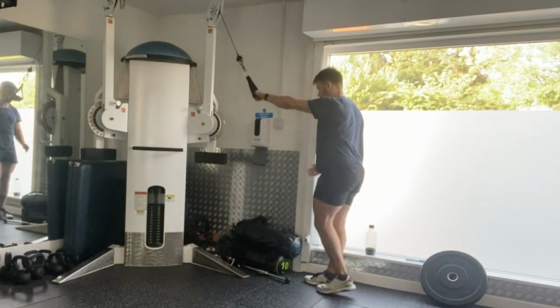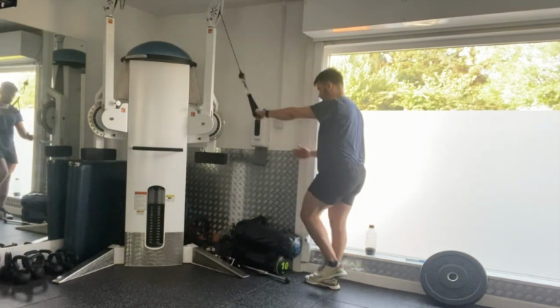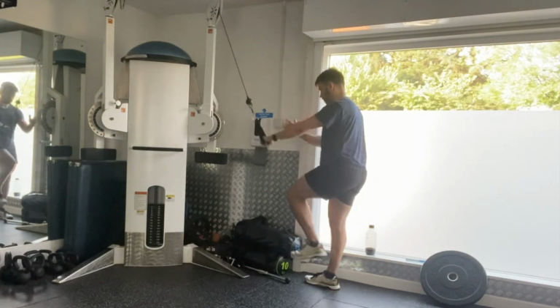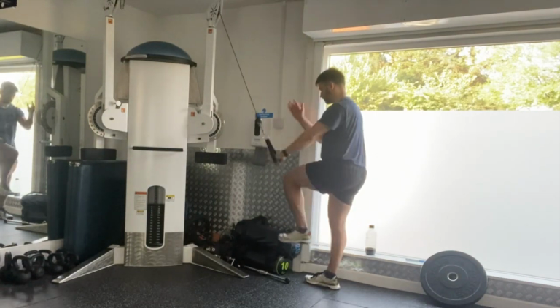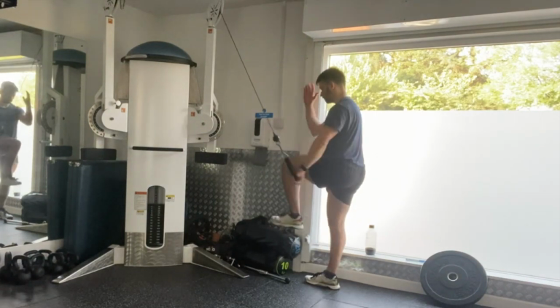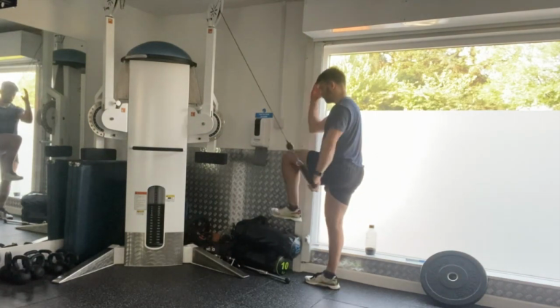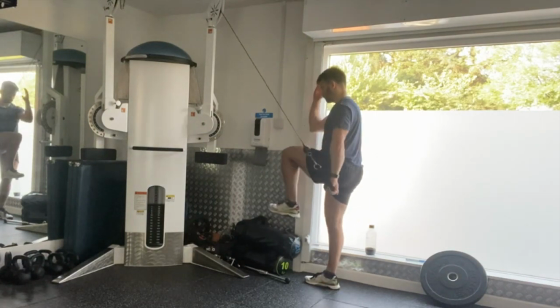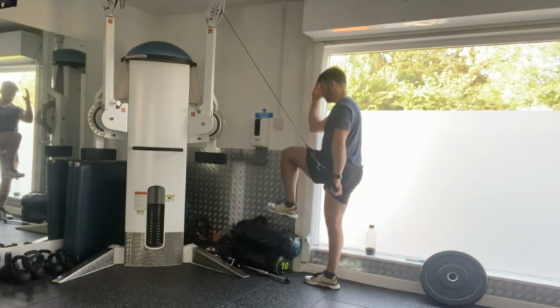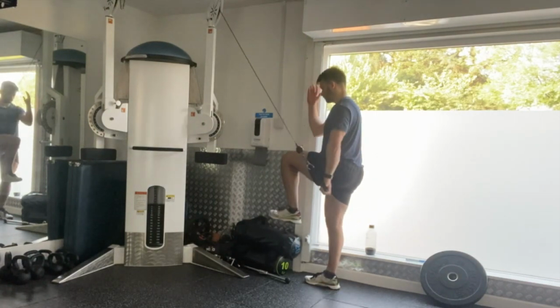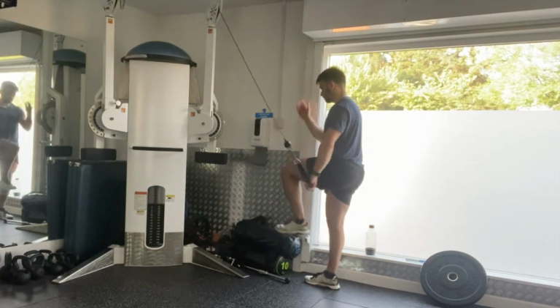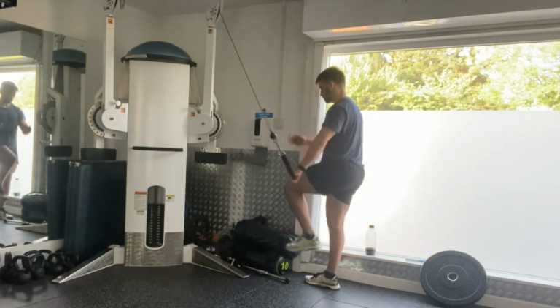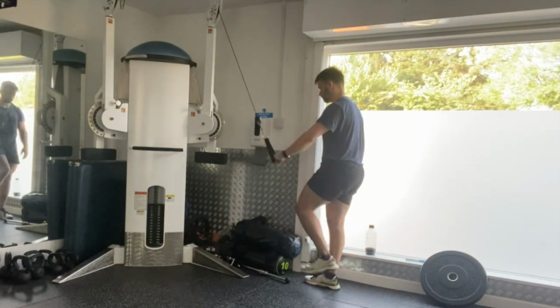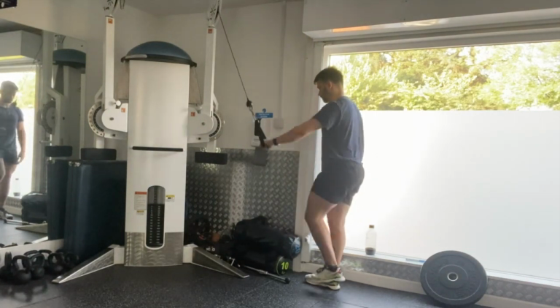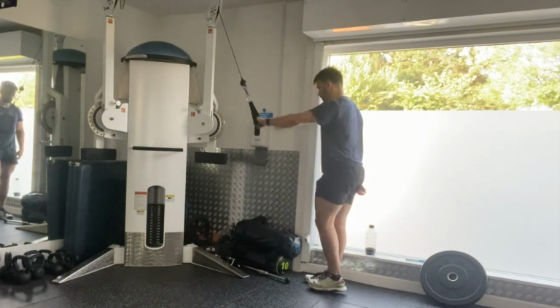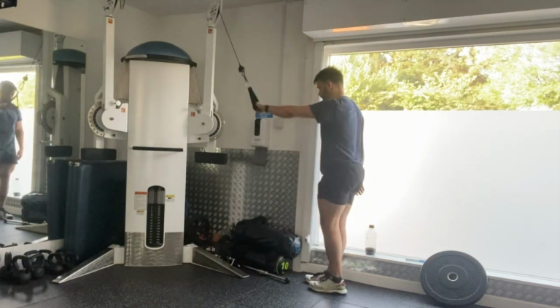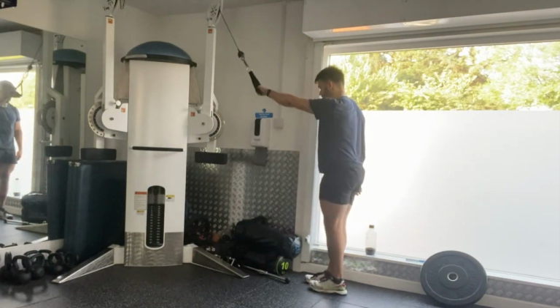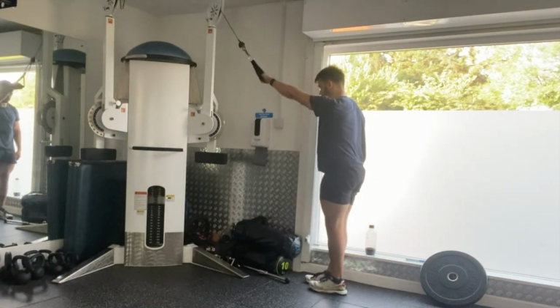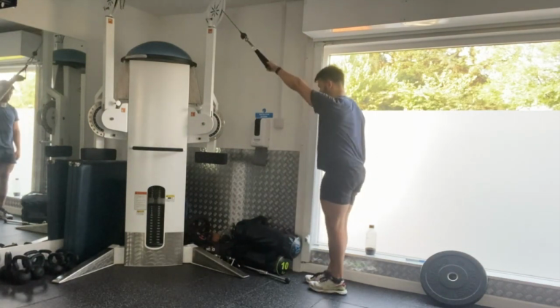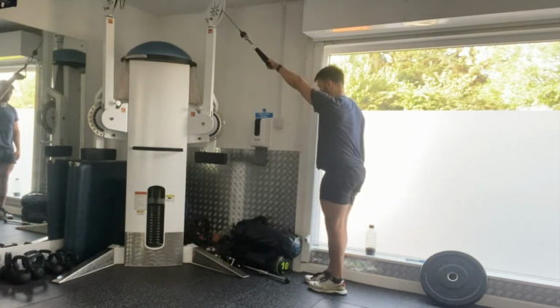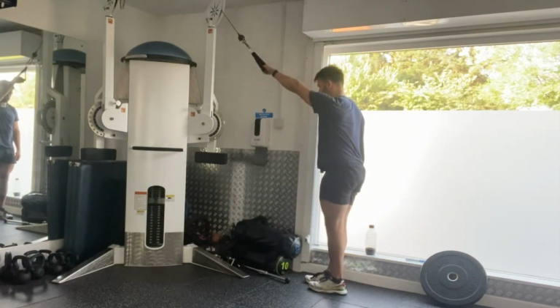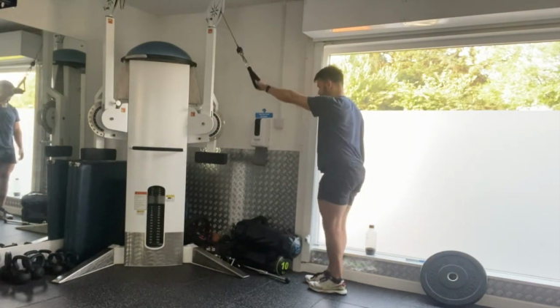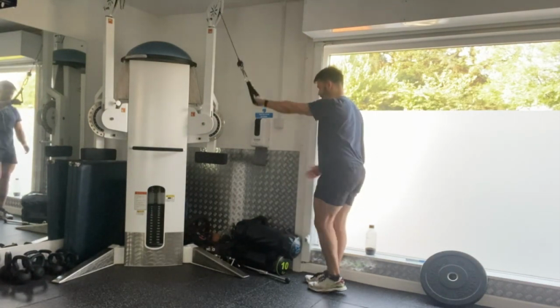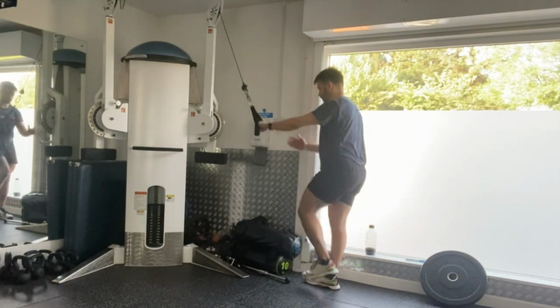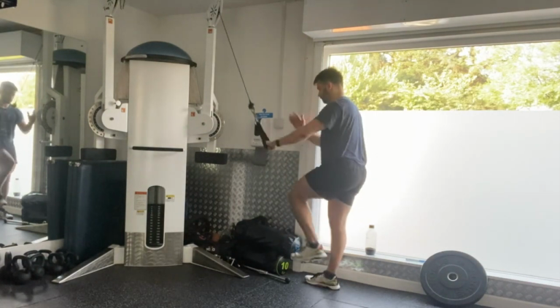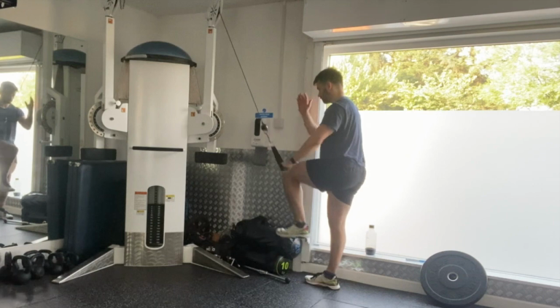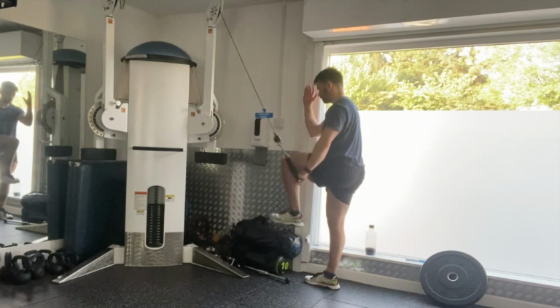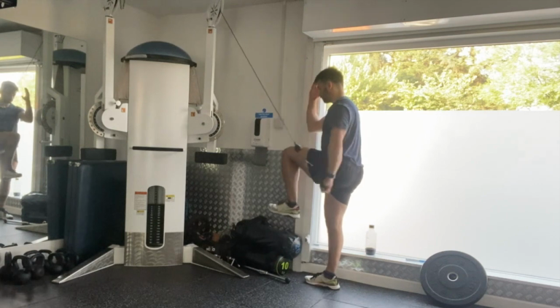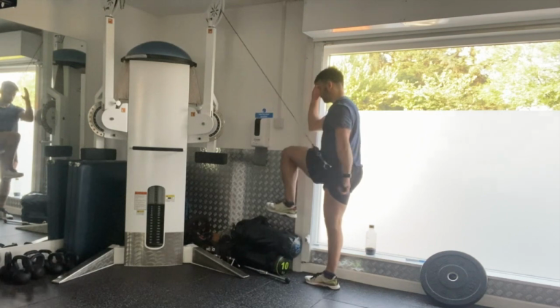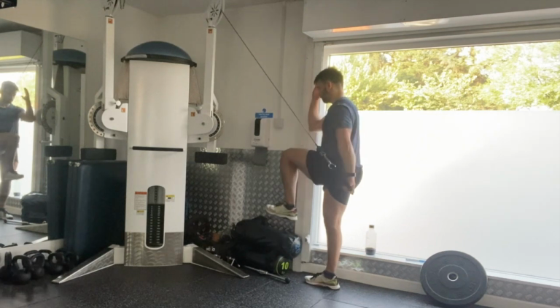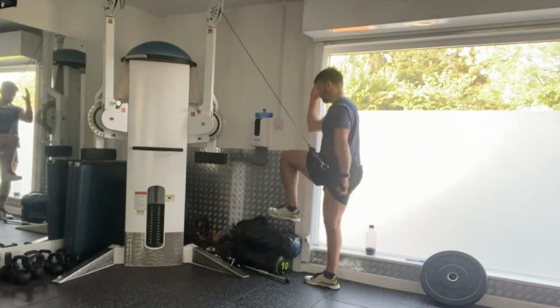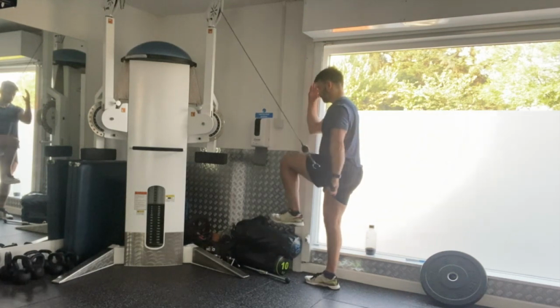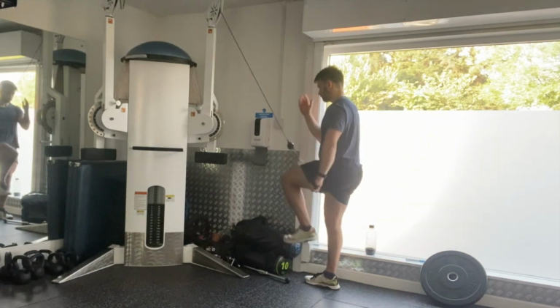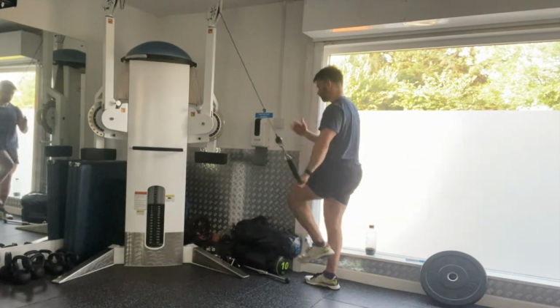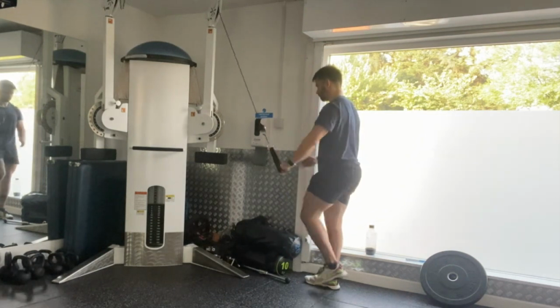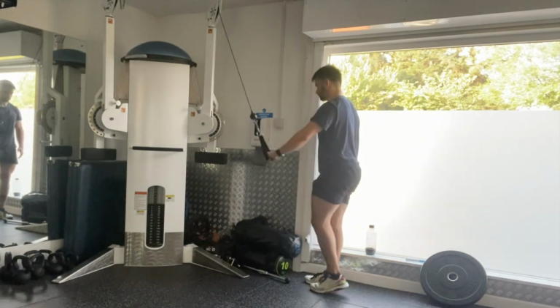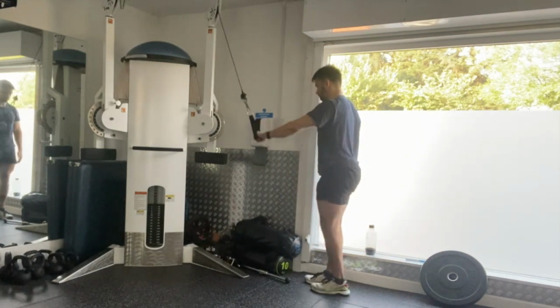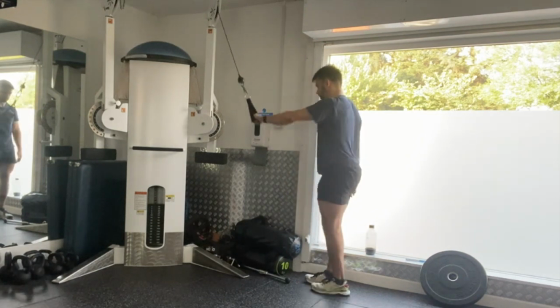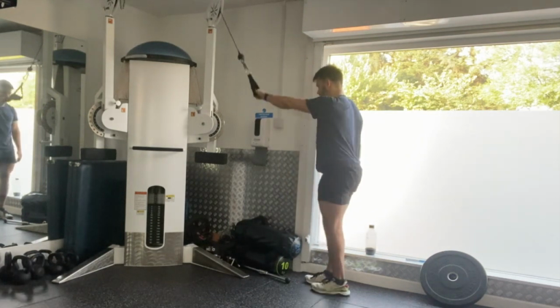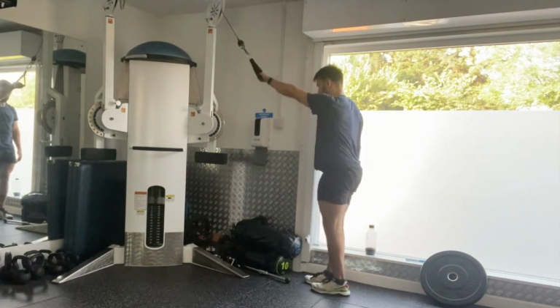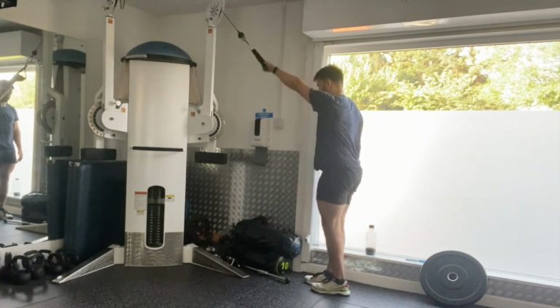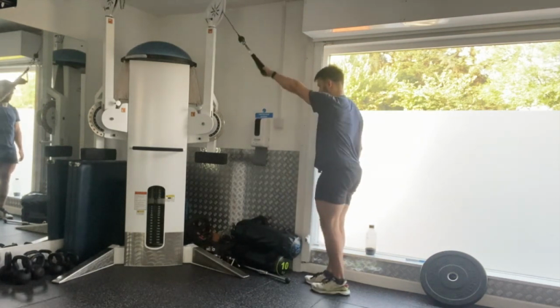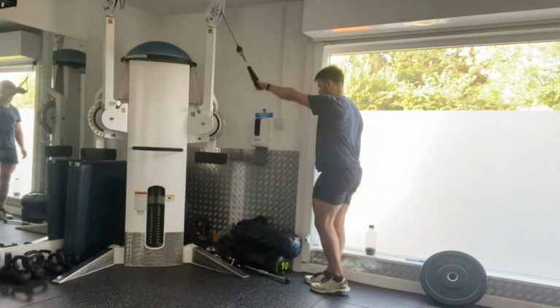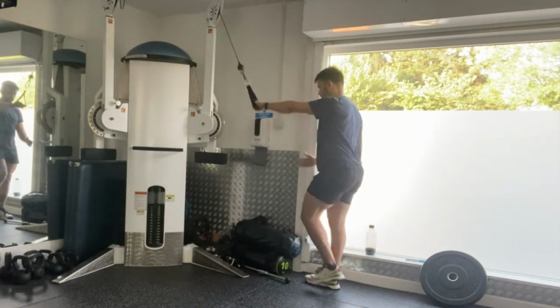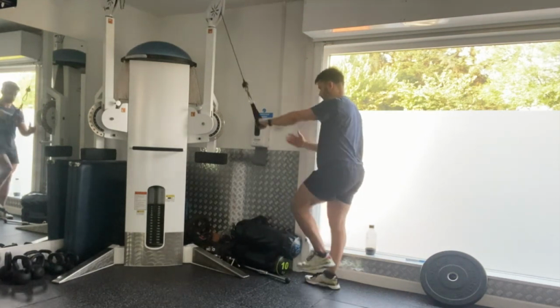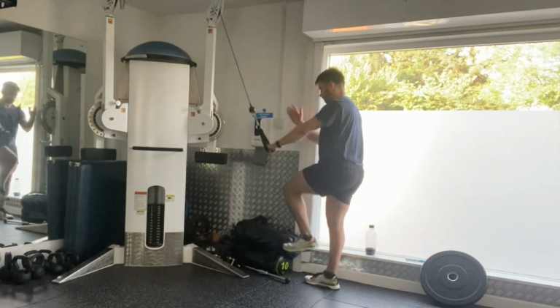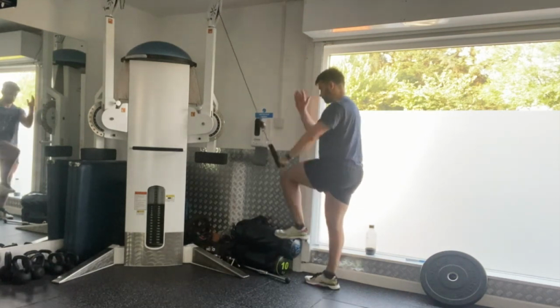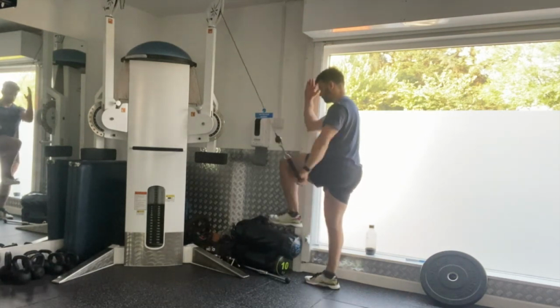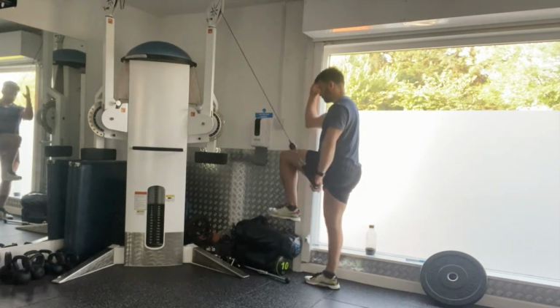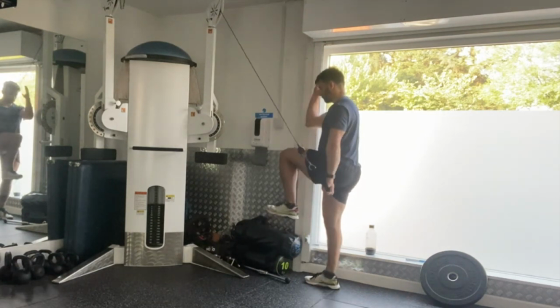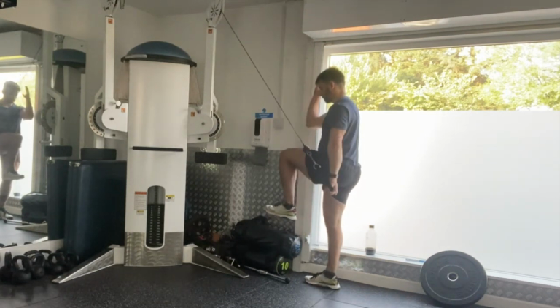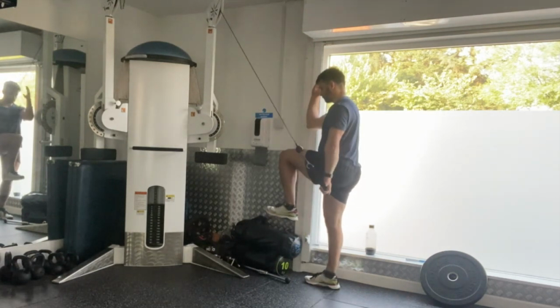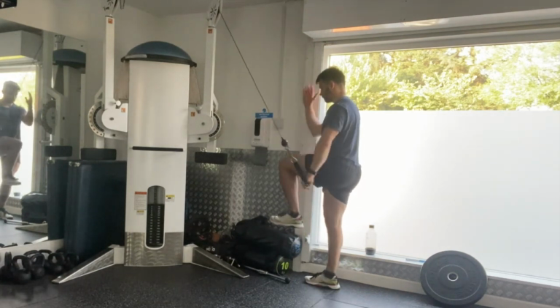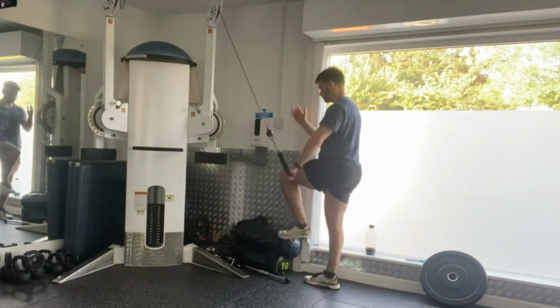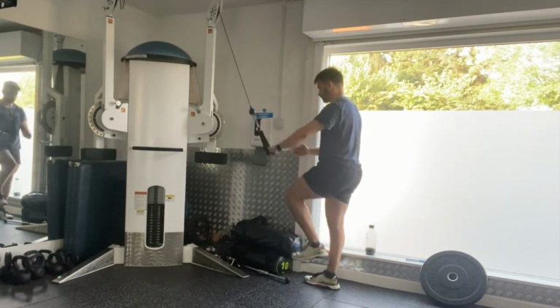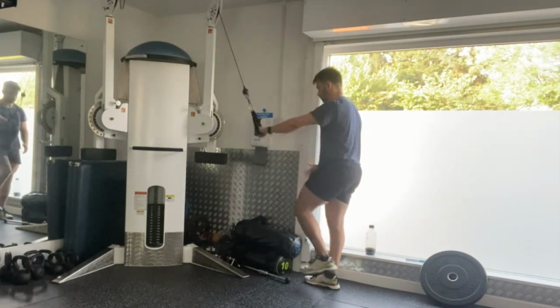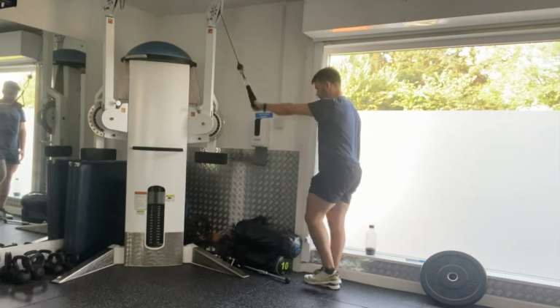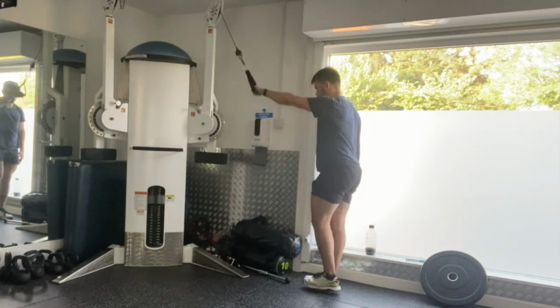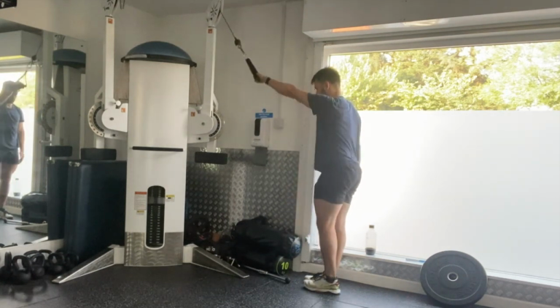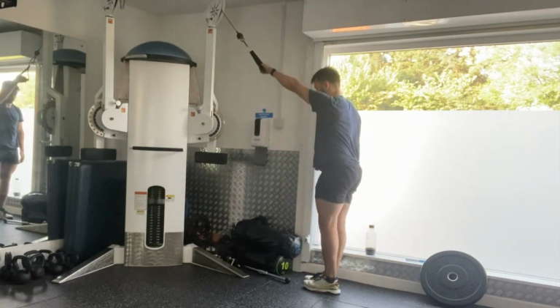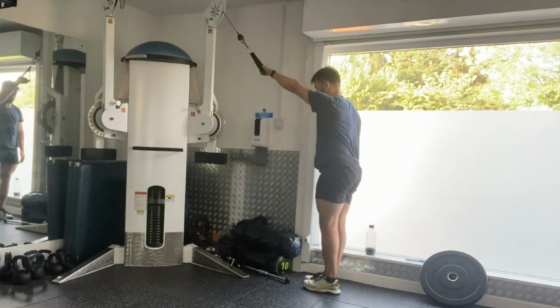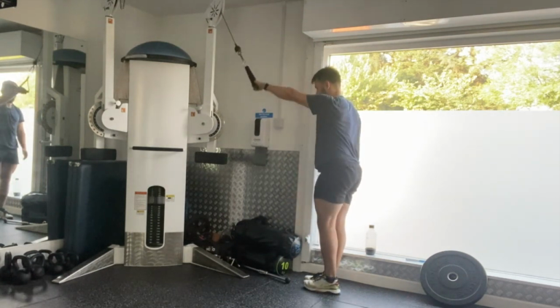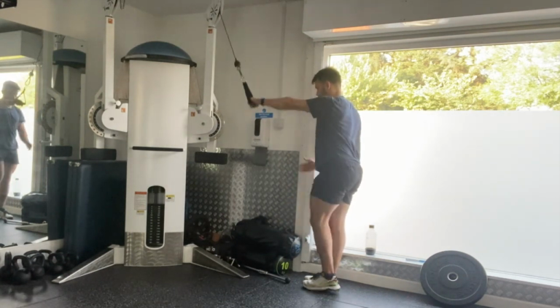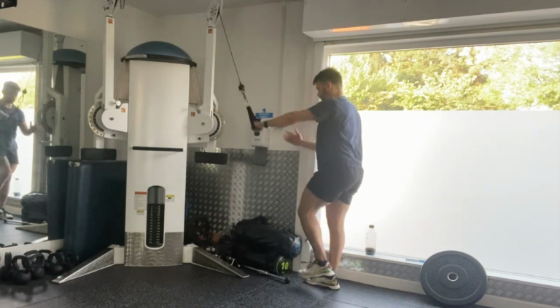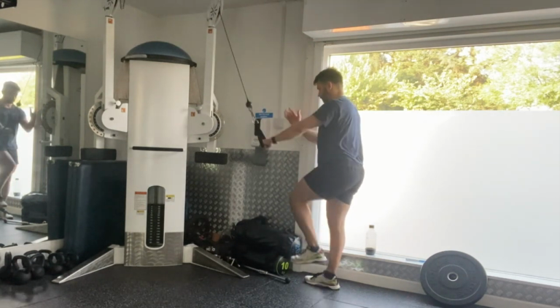Keep your ribcage stacked on top of your pelvis. Keep nice and tall with your chin tucked as you perform this exercise. That's a standing single arm pull down with hip flexion.